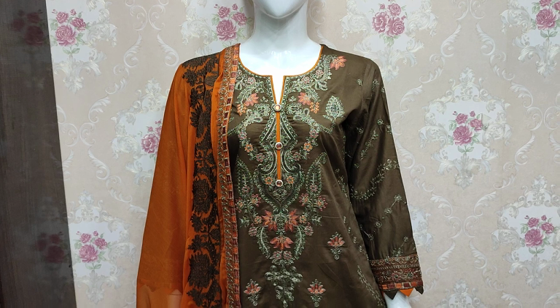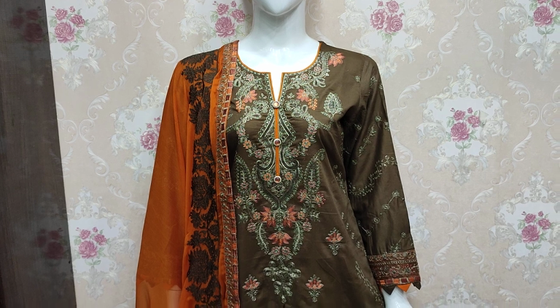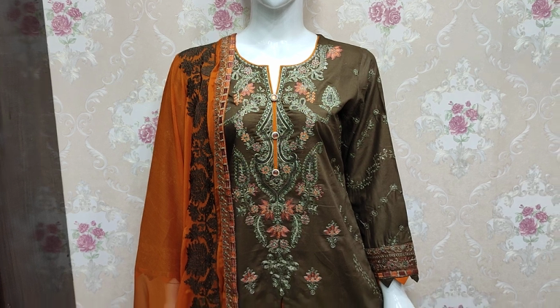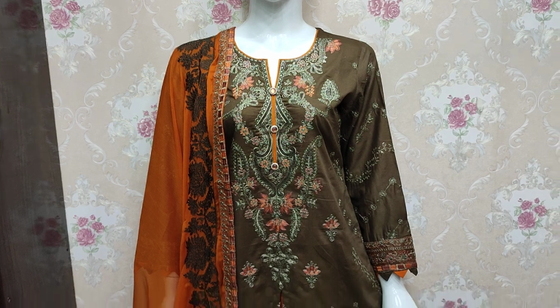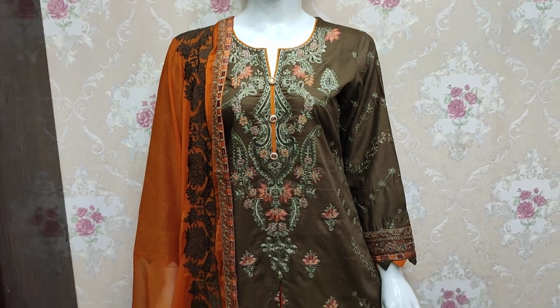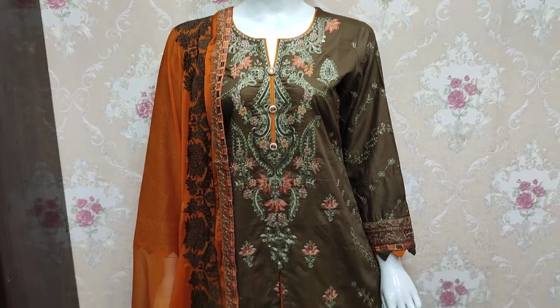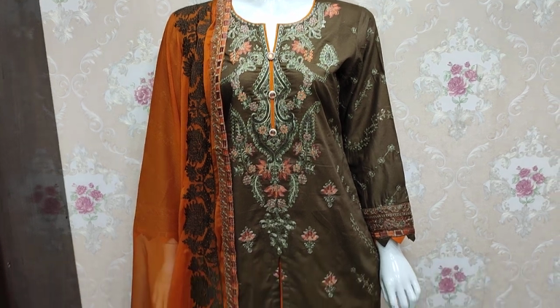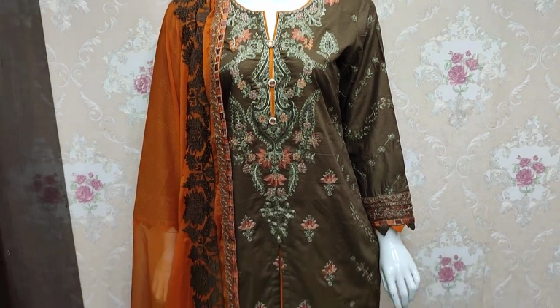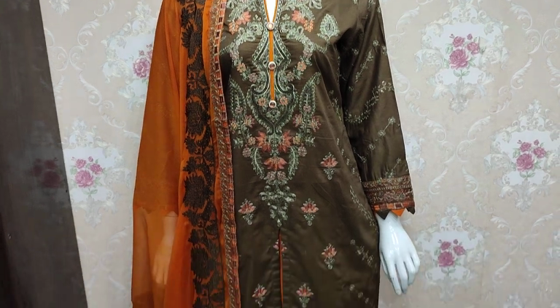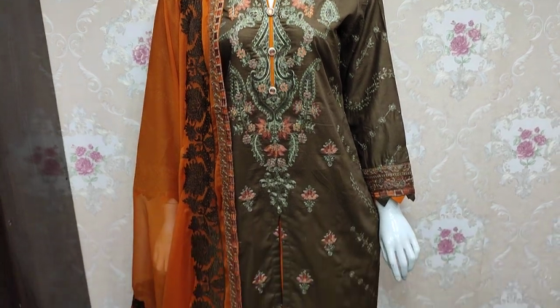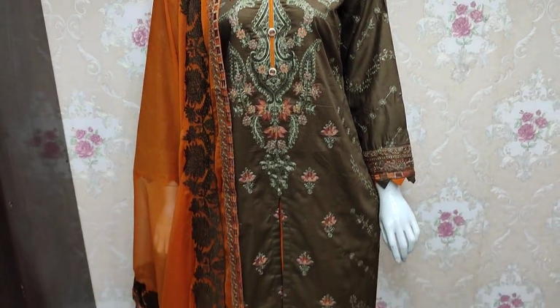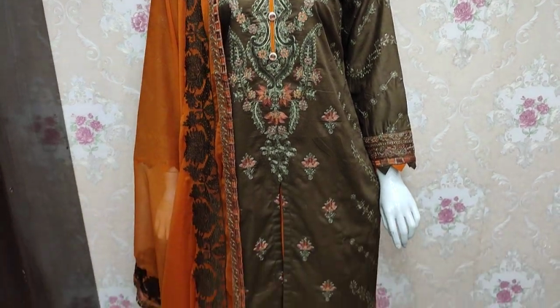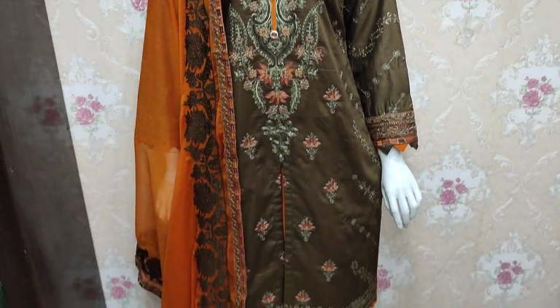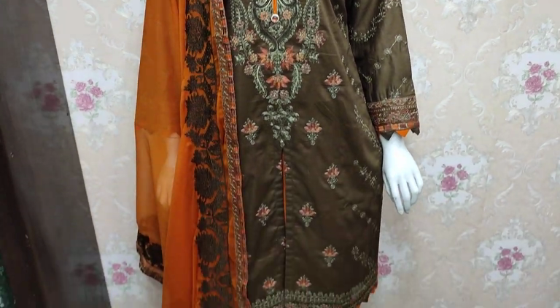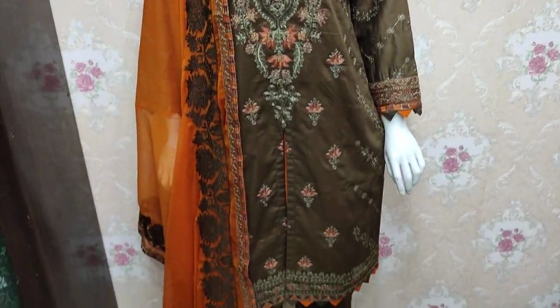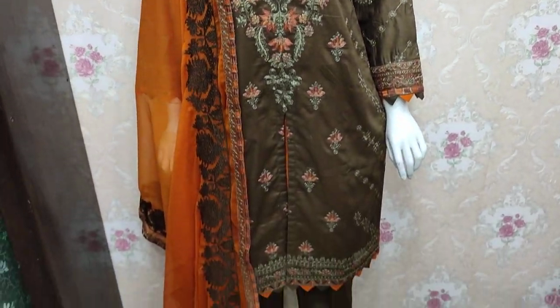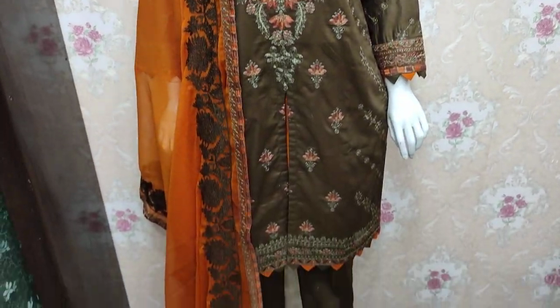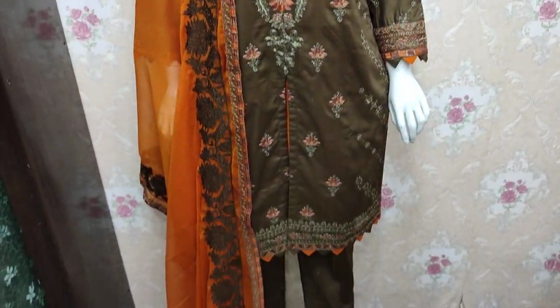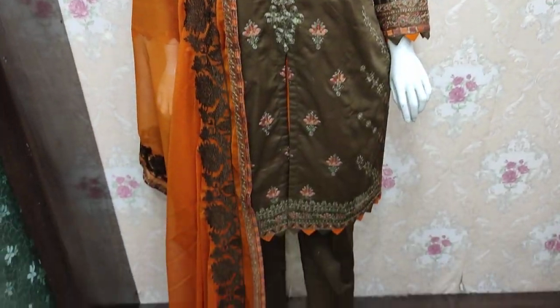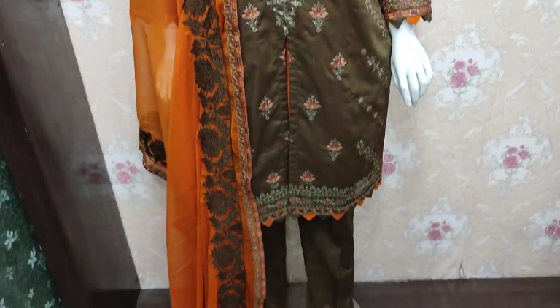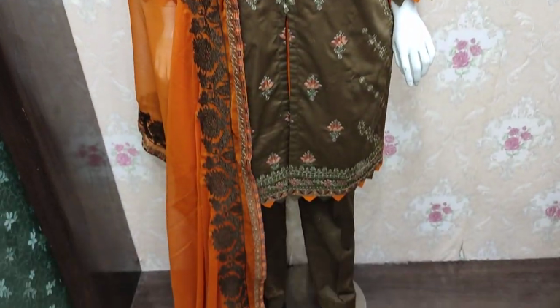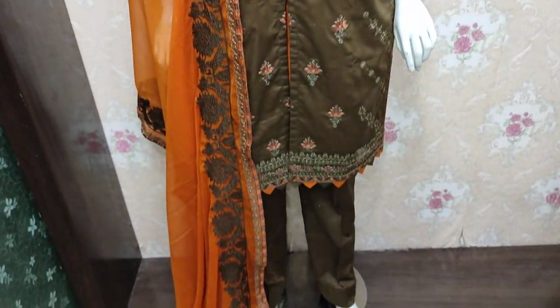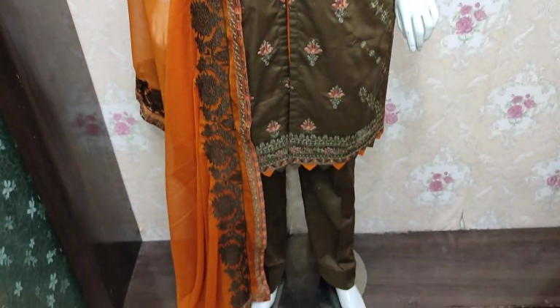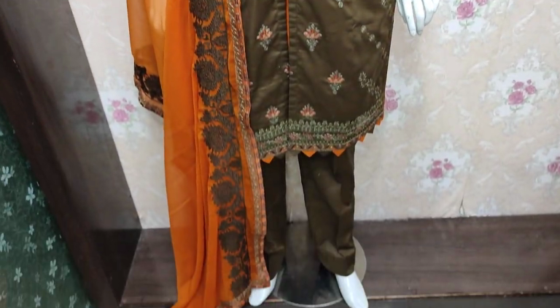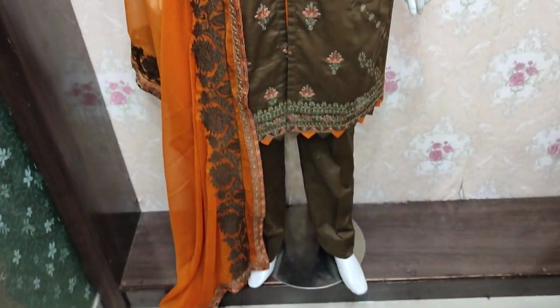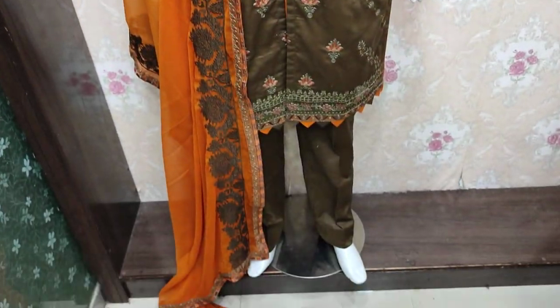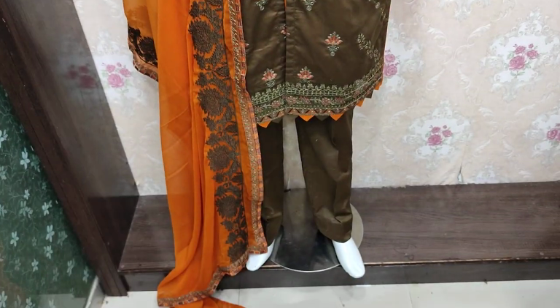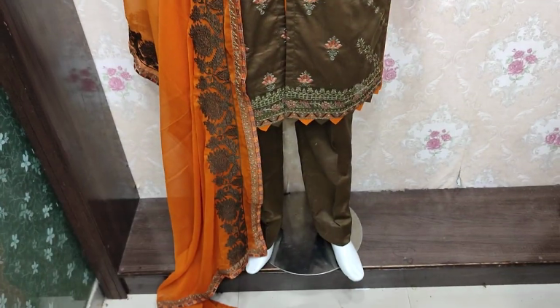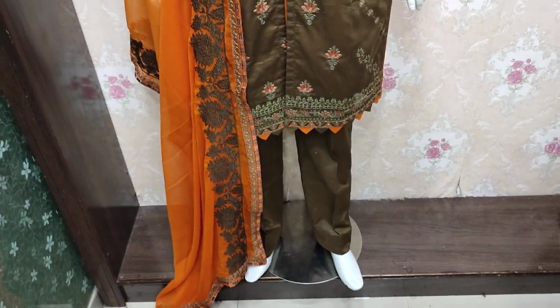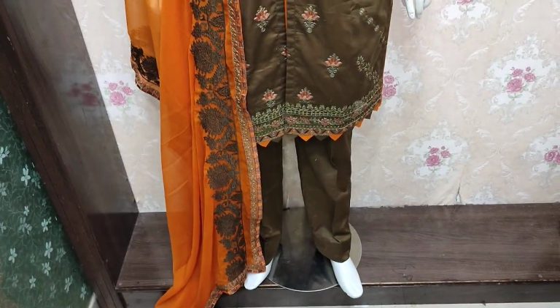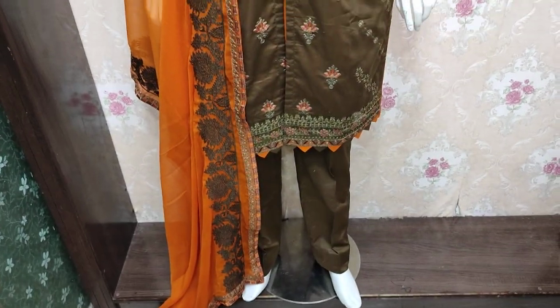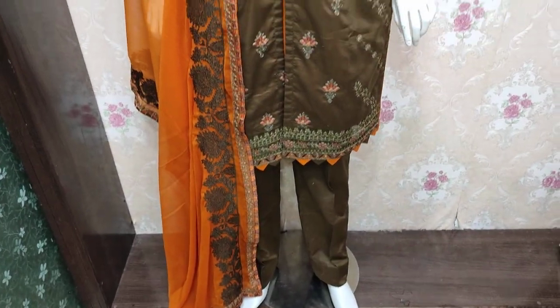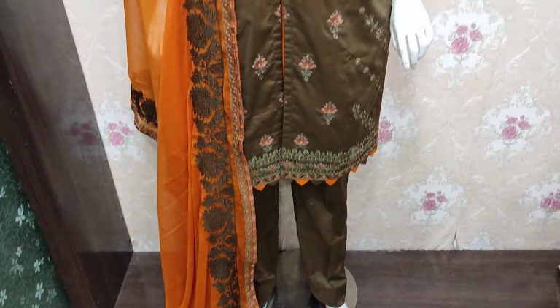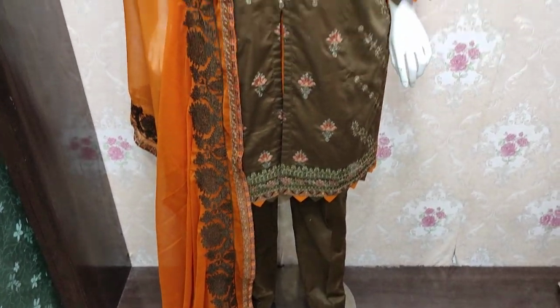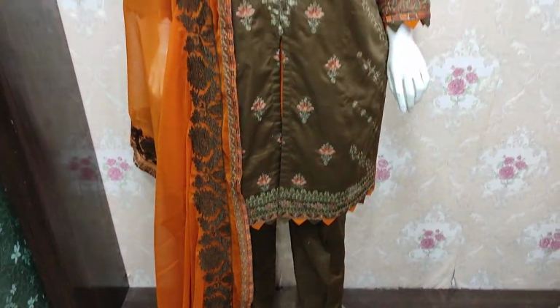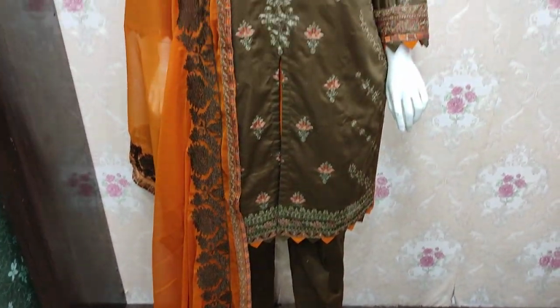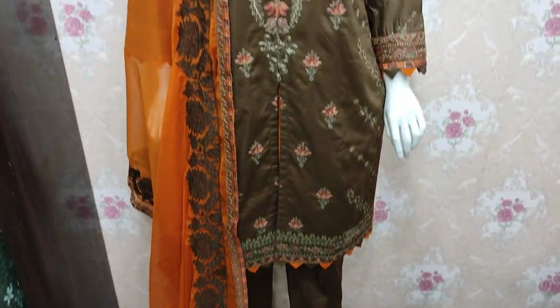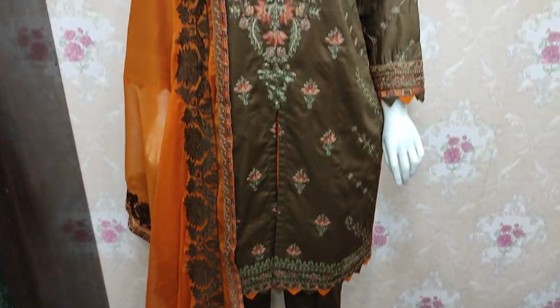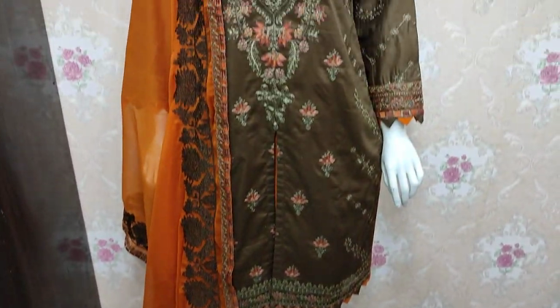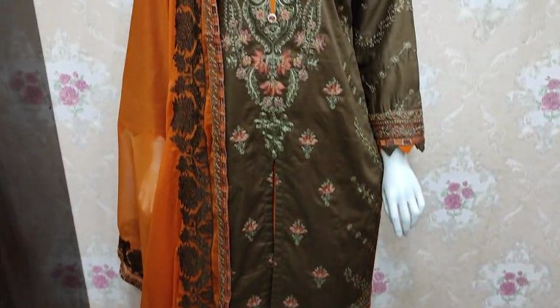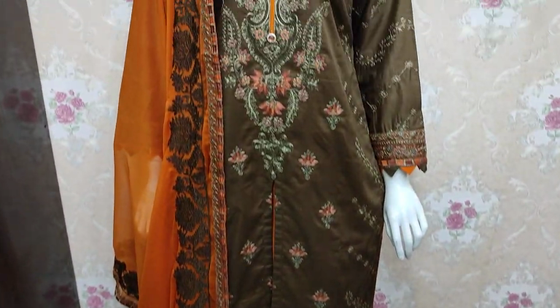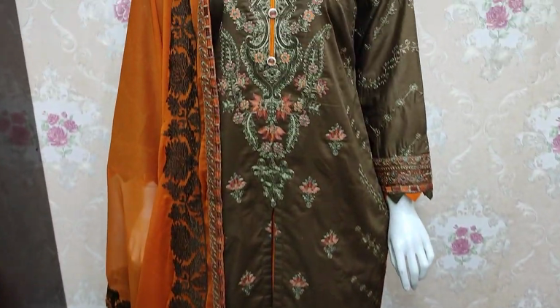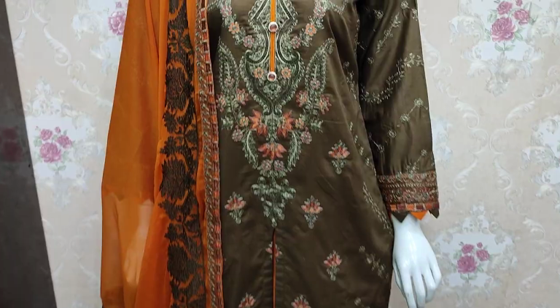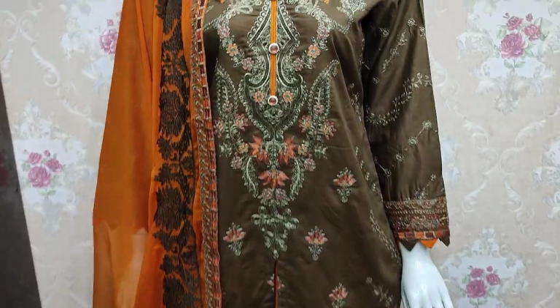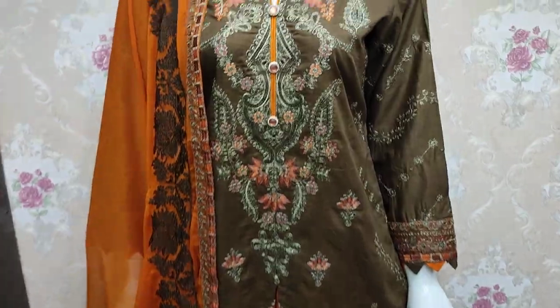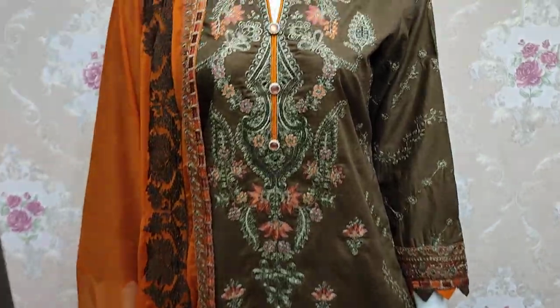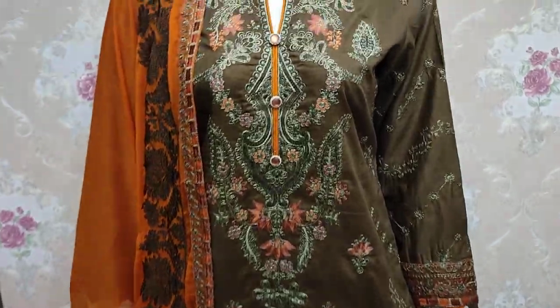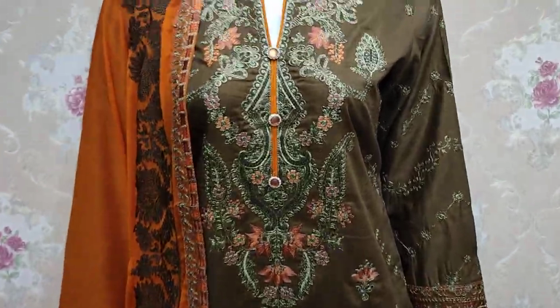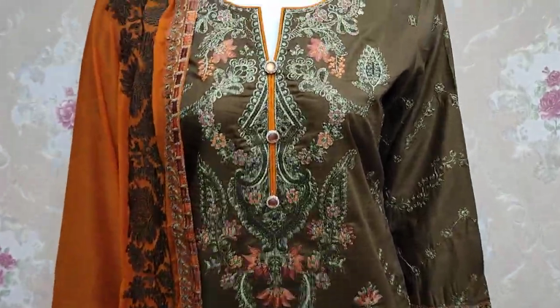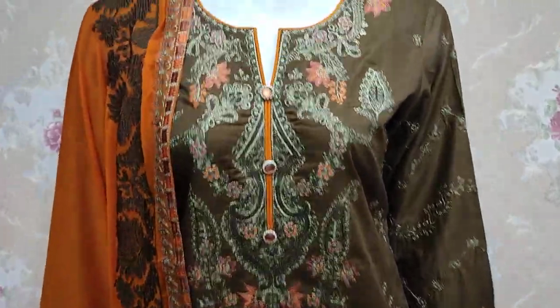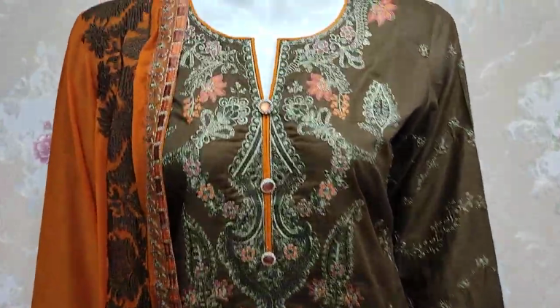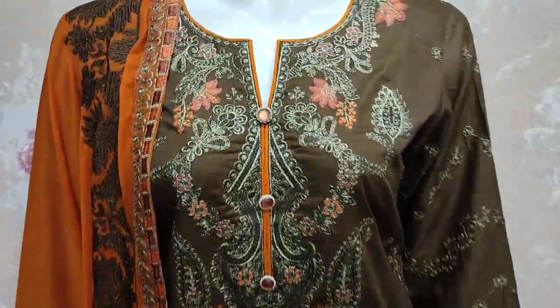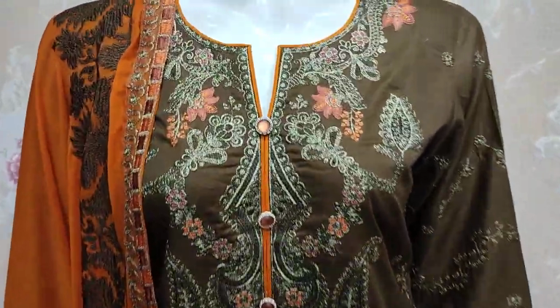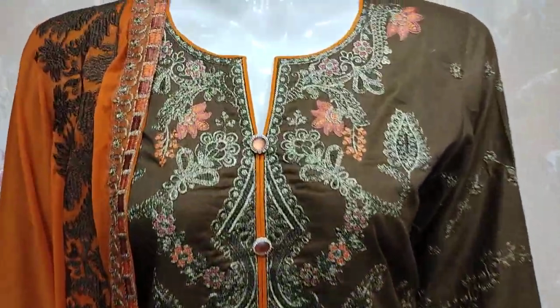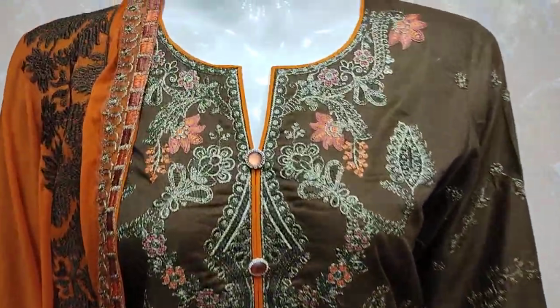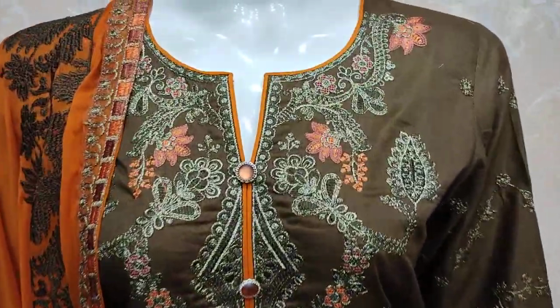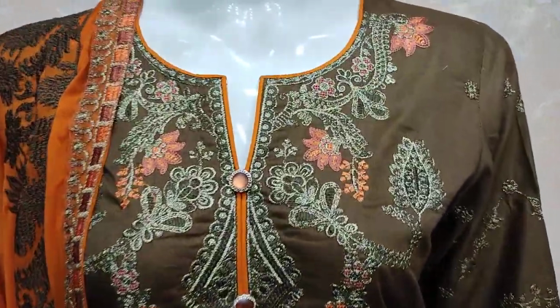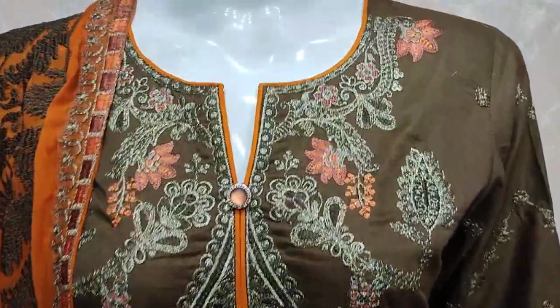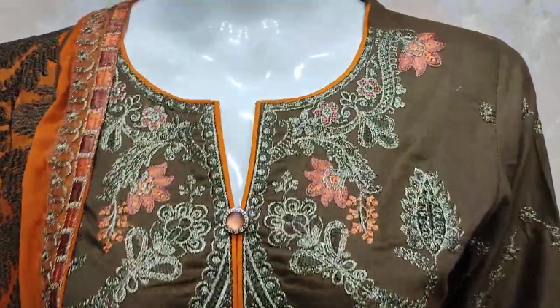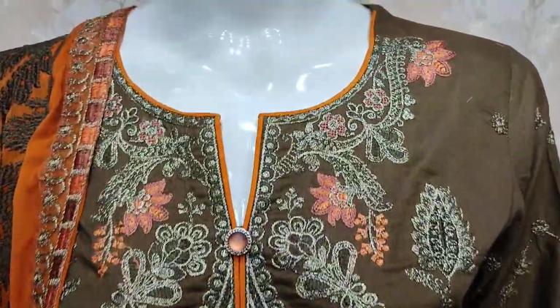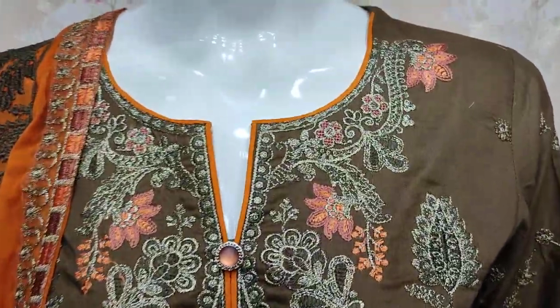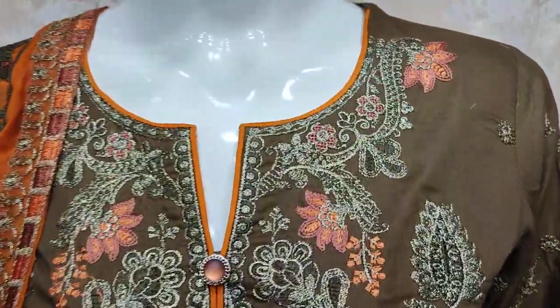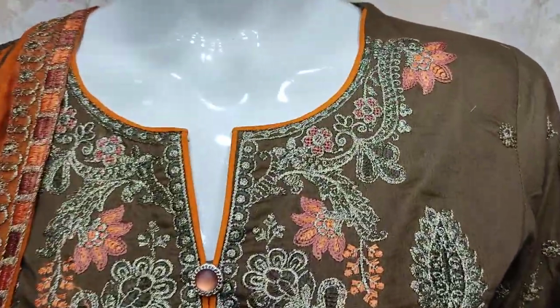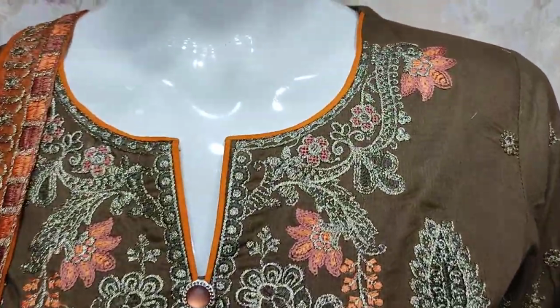Assalamualaikum everyone, Abdul Qadir here. This is the Sakafet Collection. This is the Cotton Fancy.